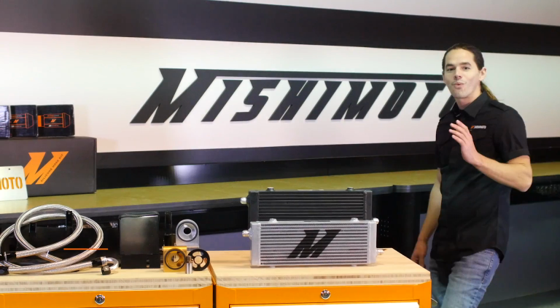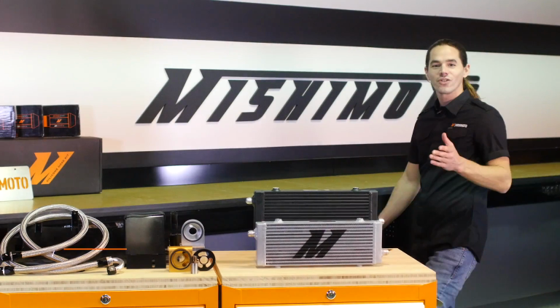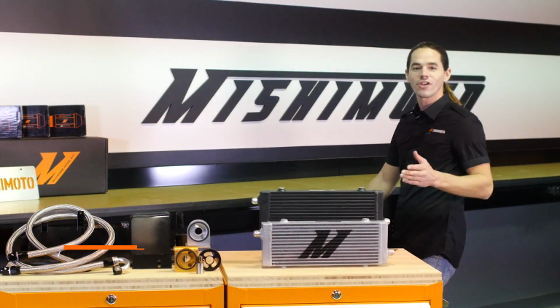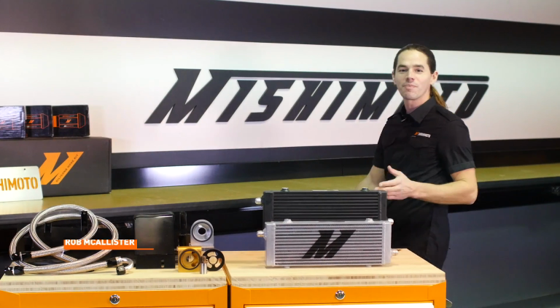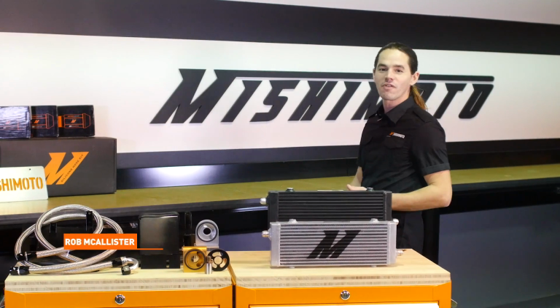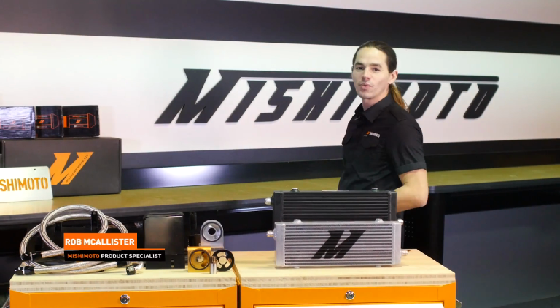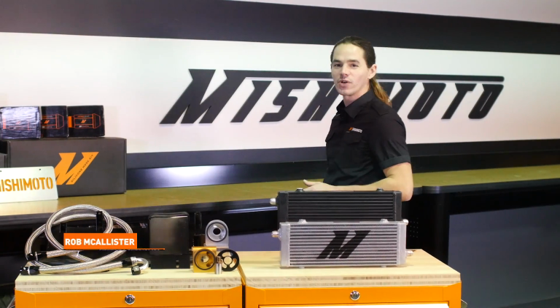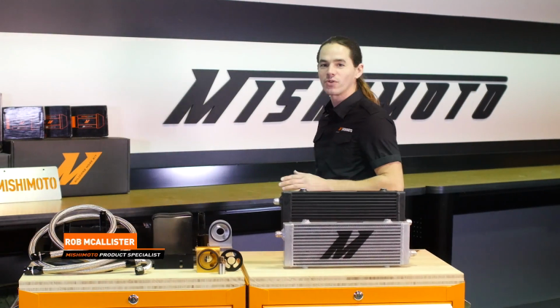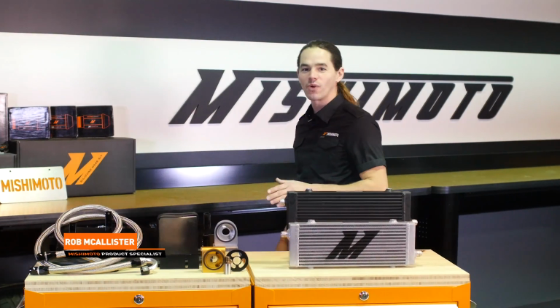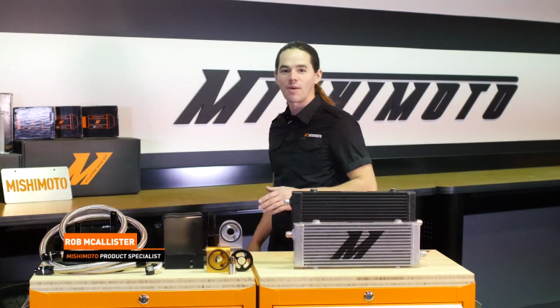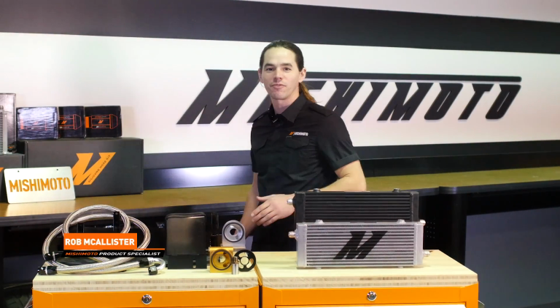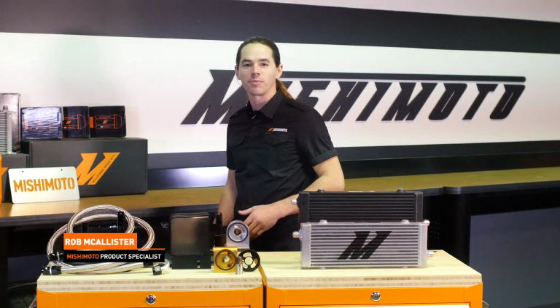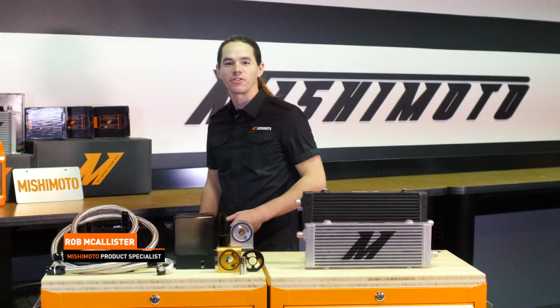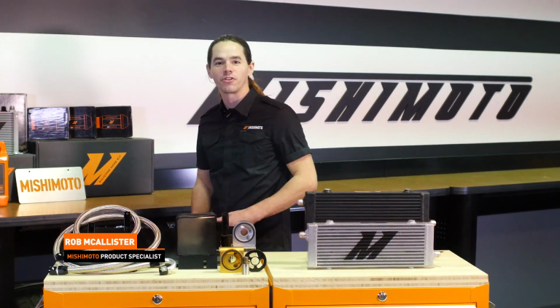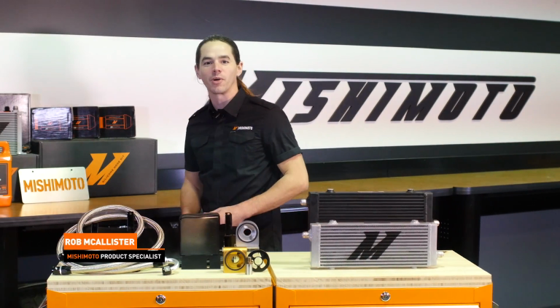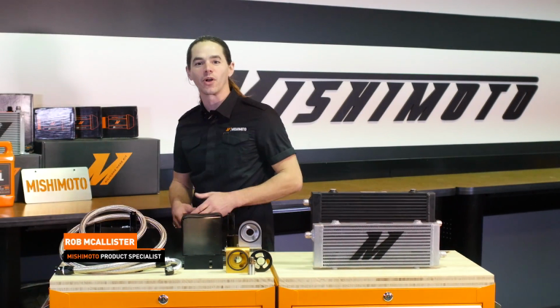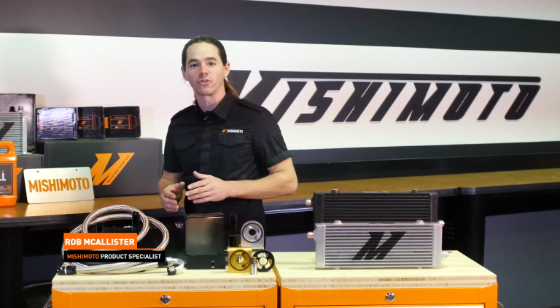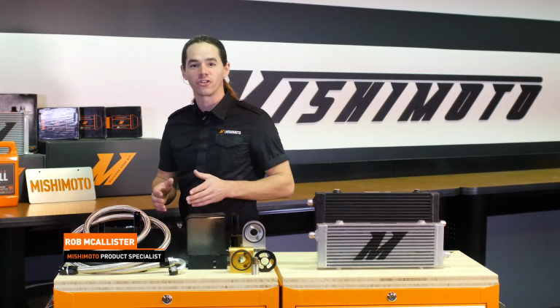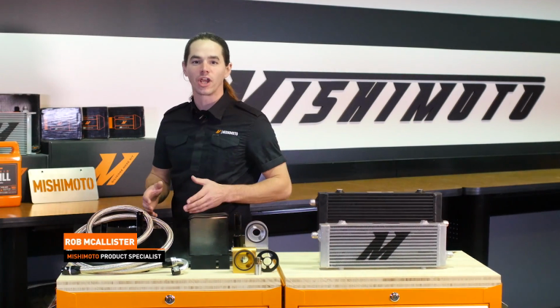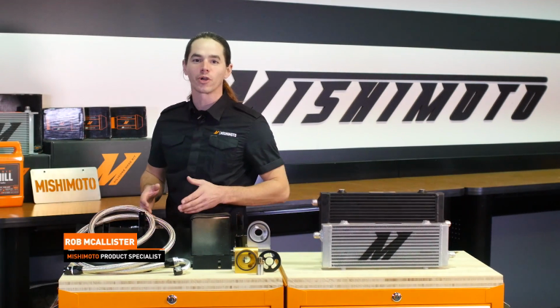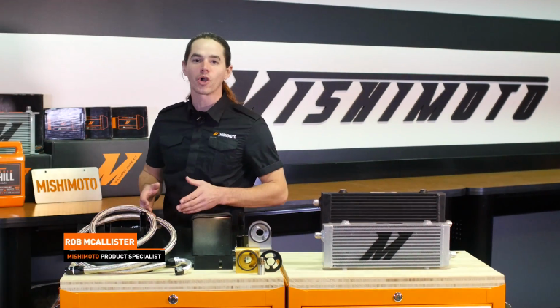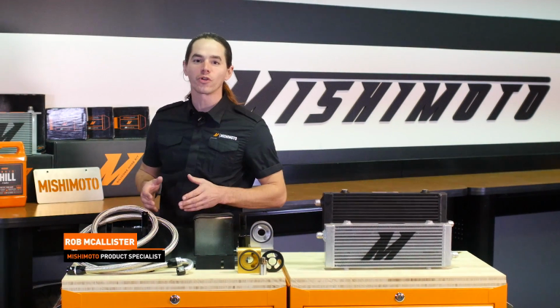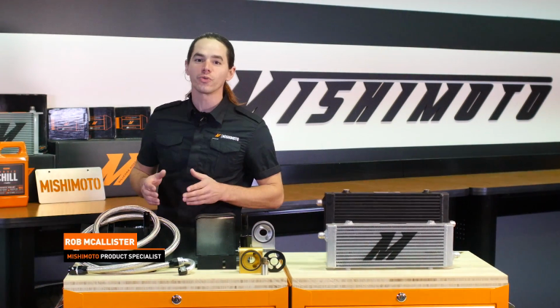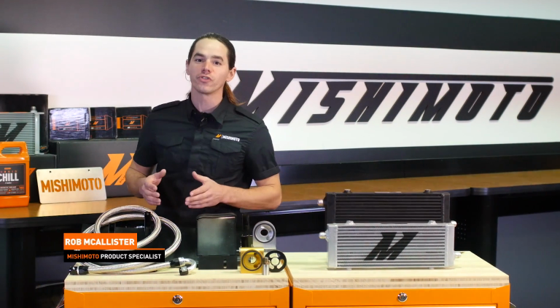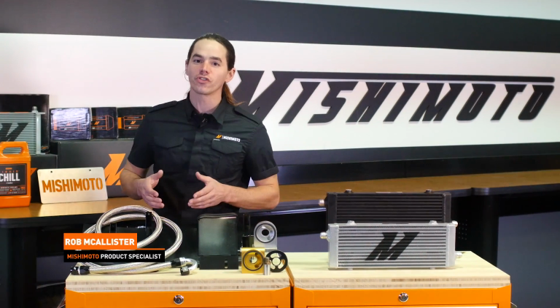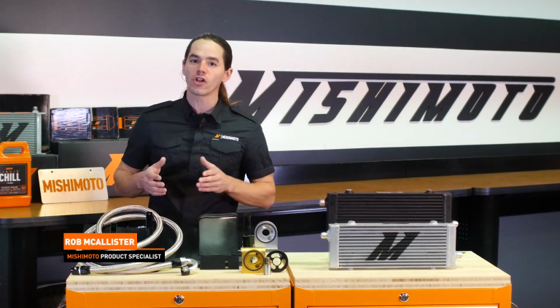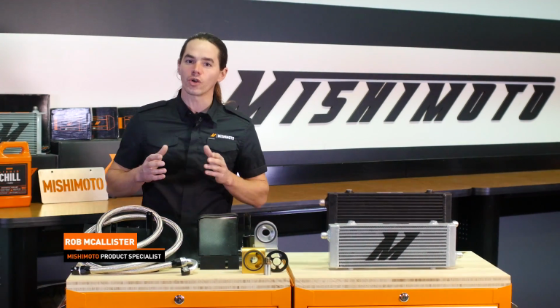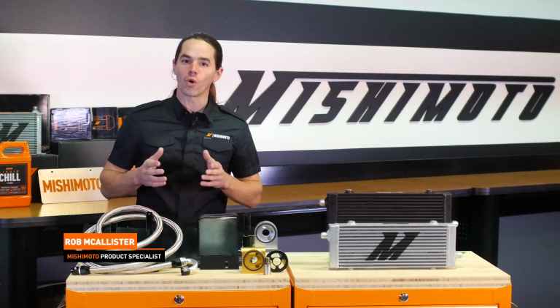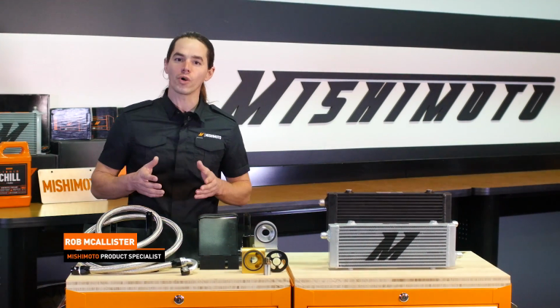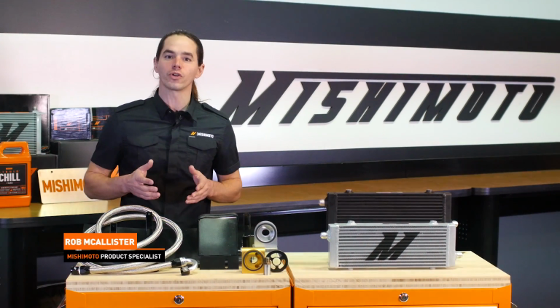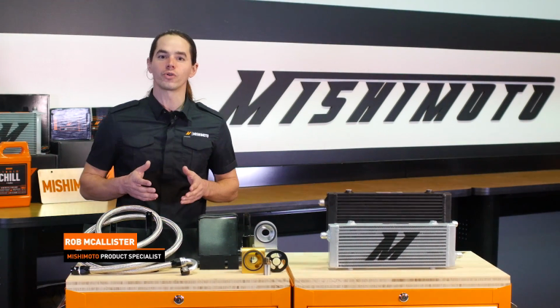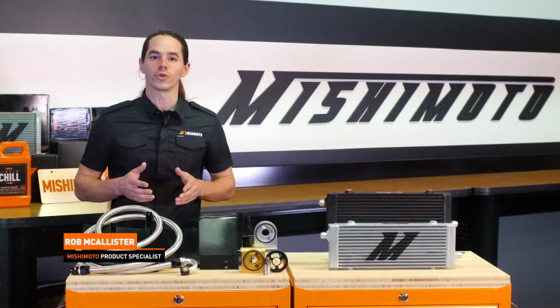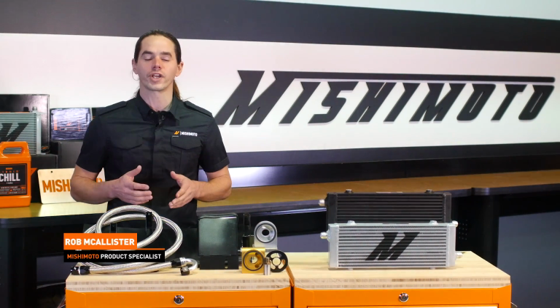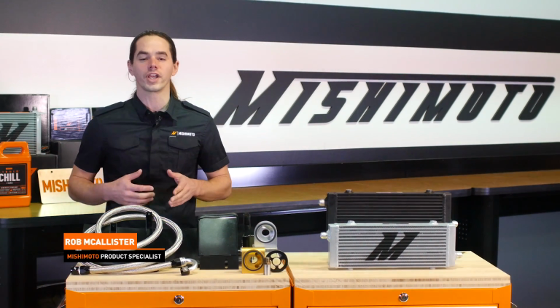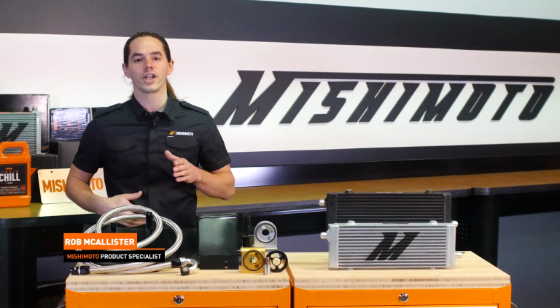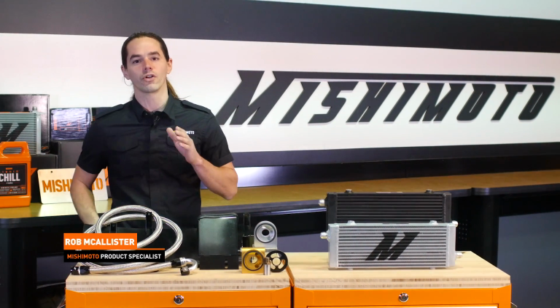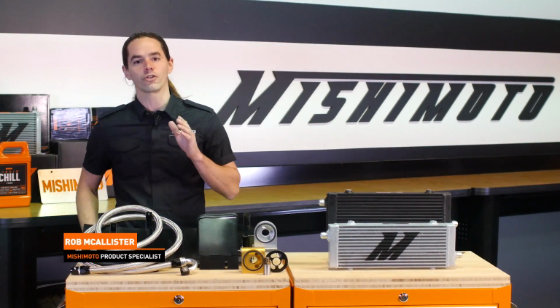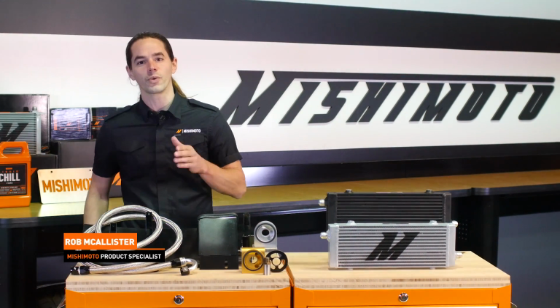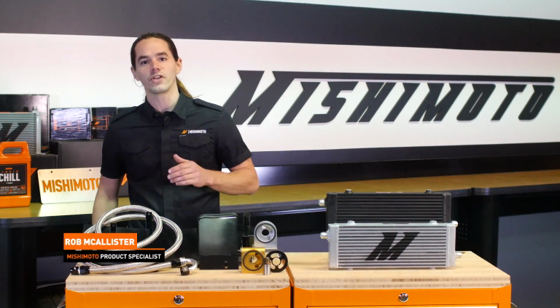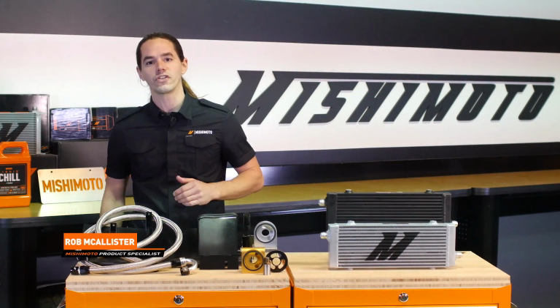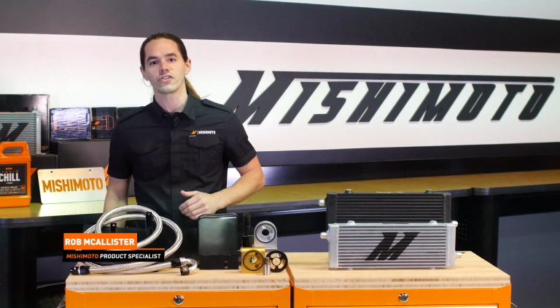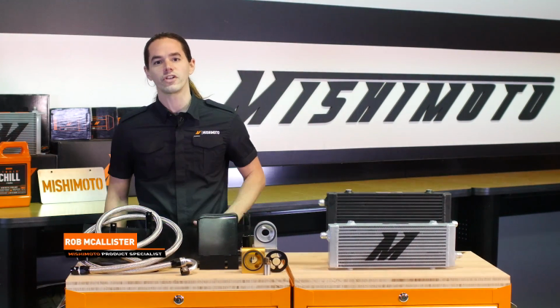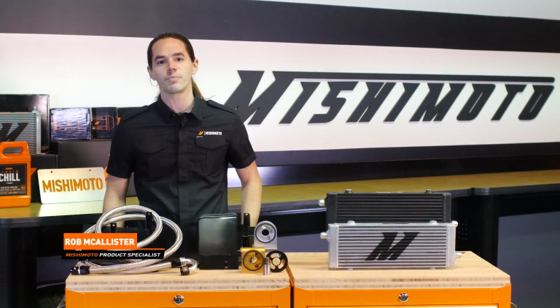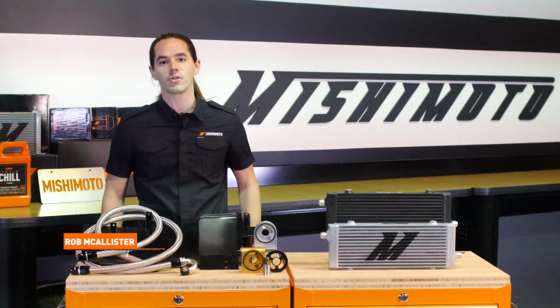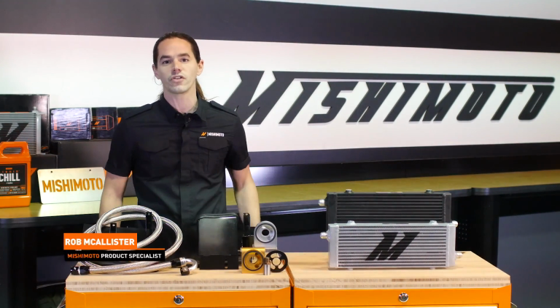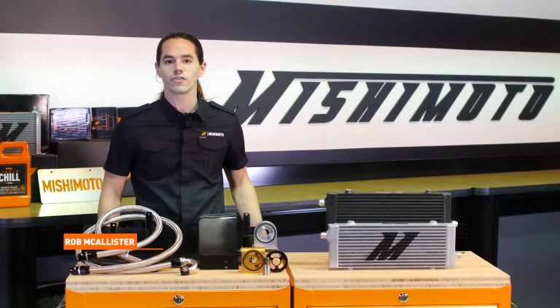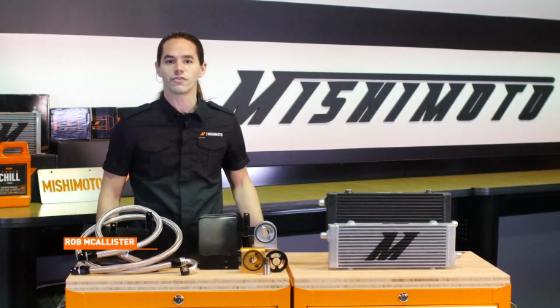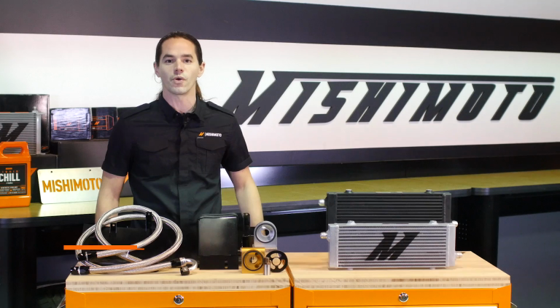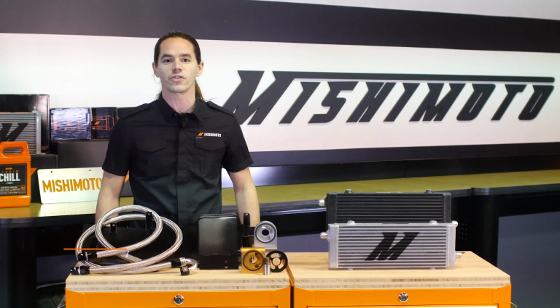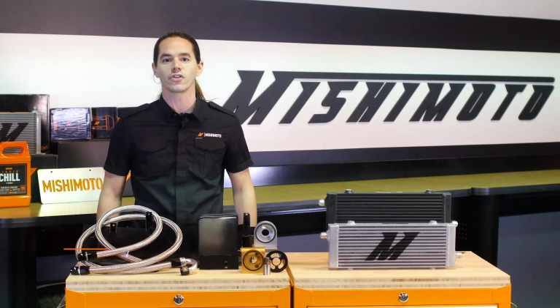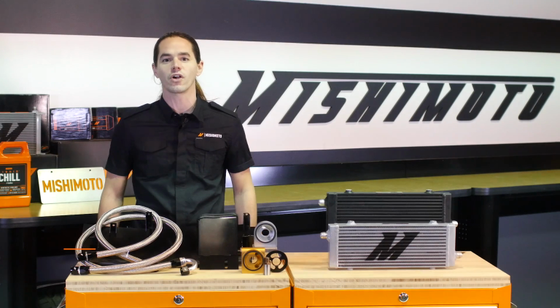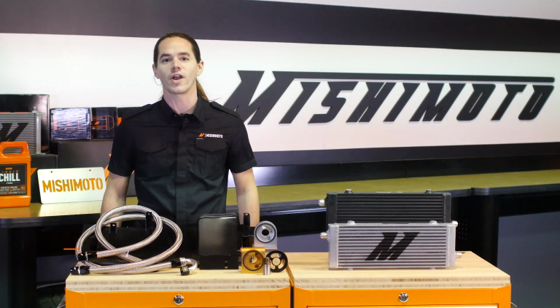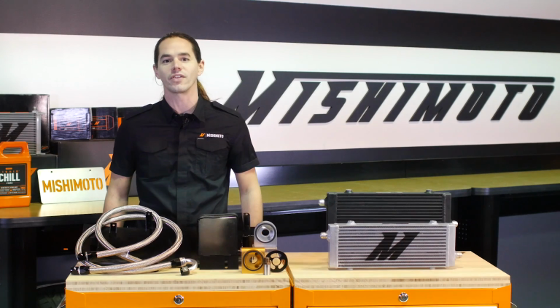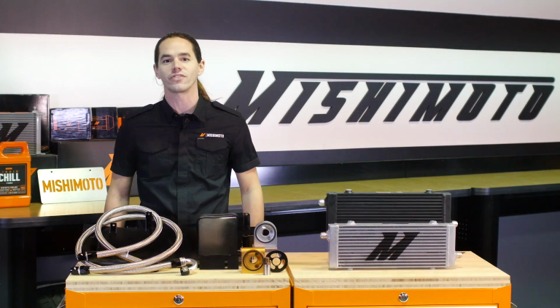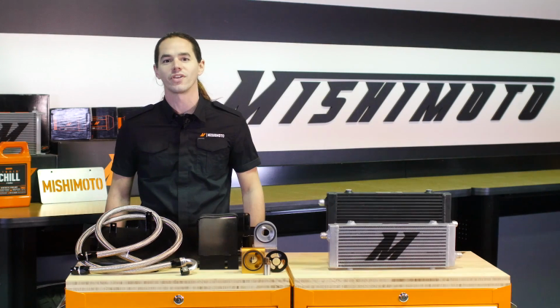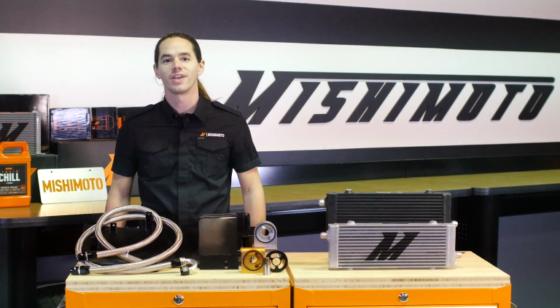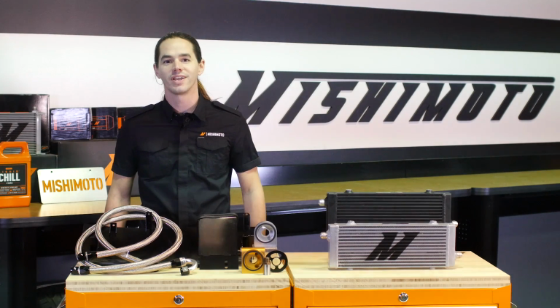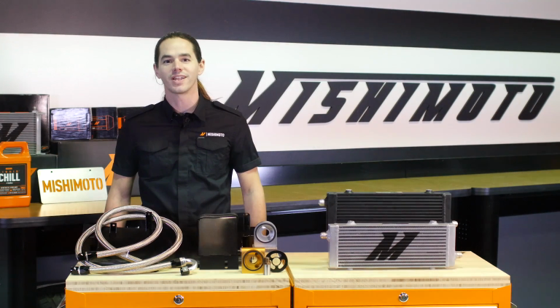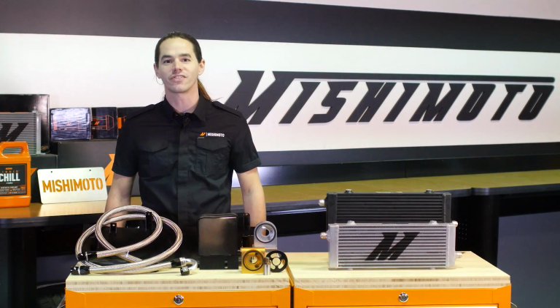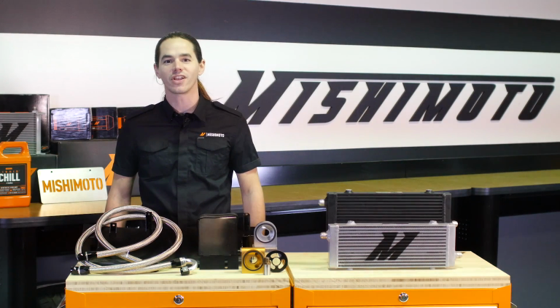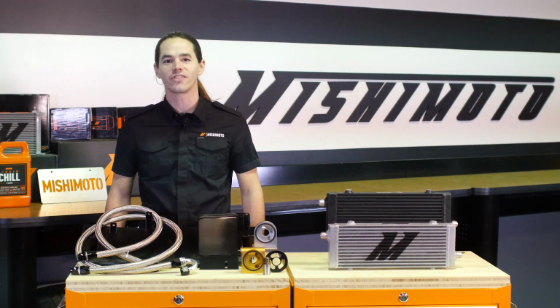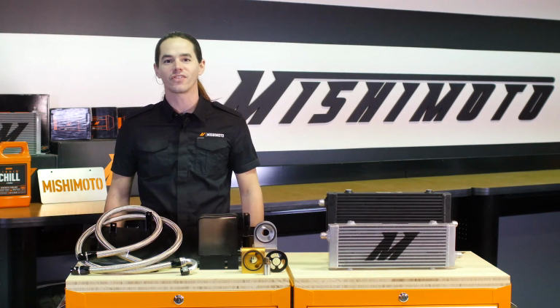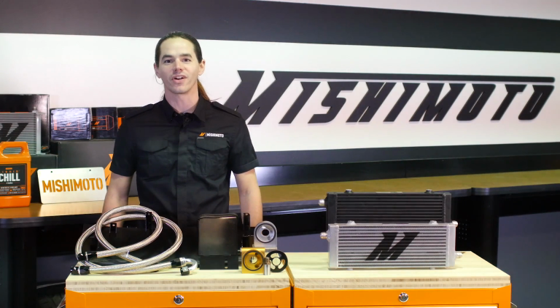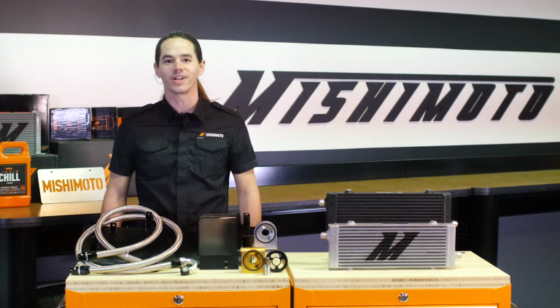What's up everyone? Rob from Mishimoto. Today we're going to install our oil cooler kit in your 2016 Plus Focus RS. Let's get started.